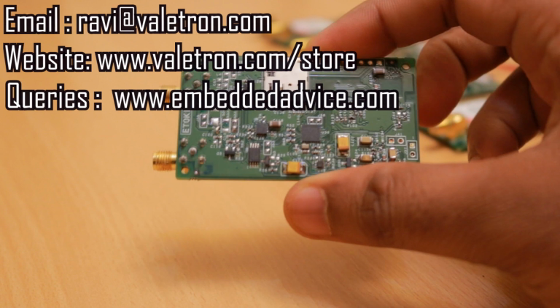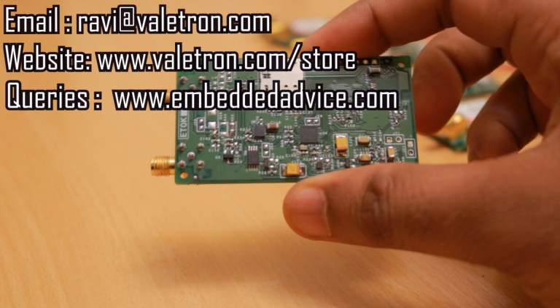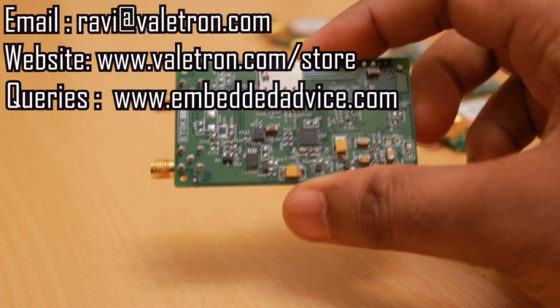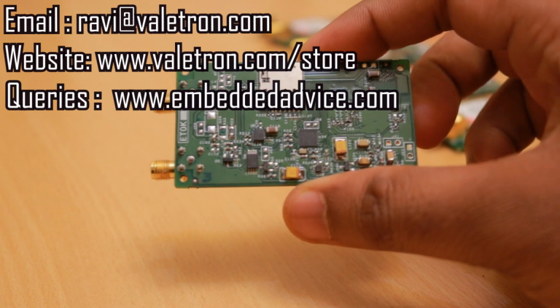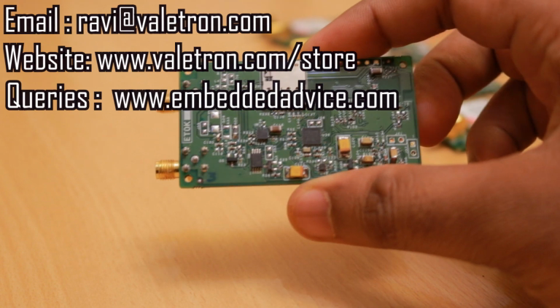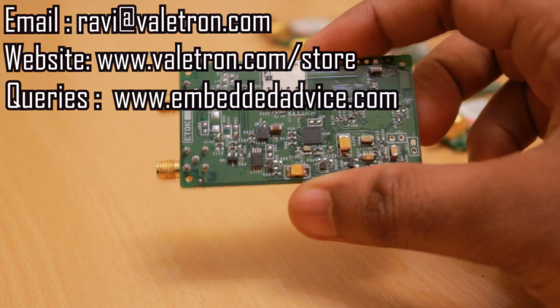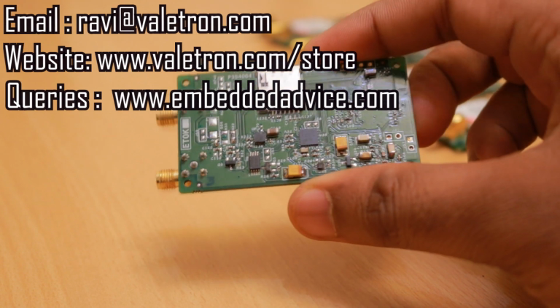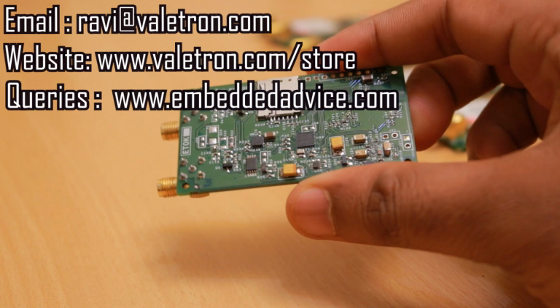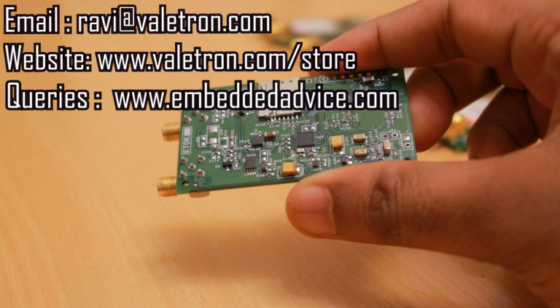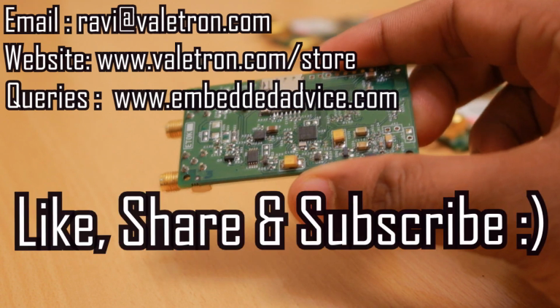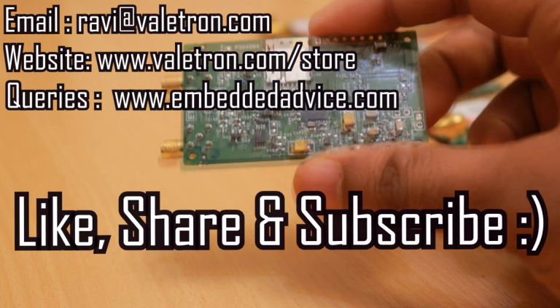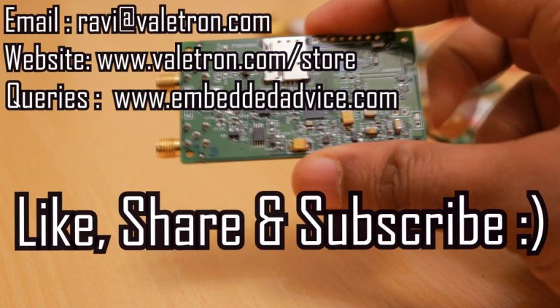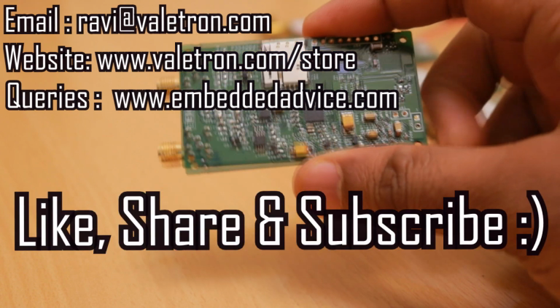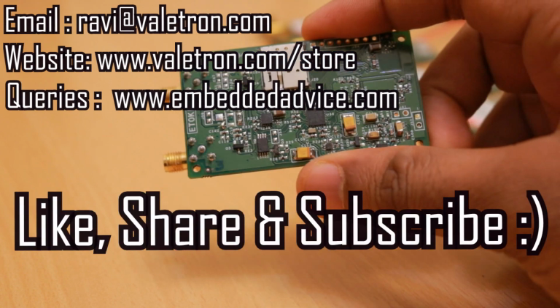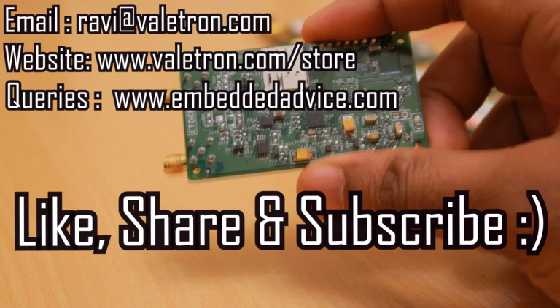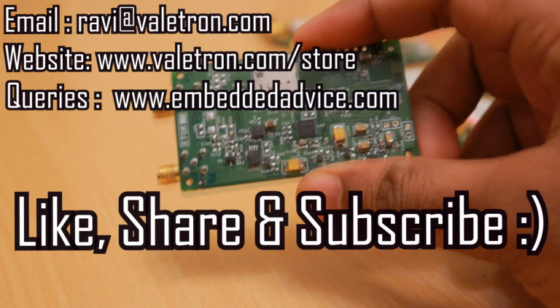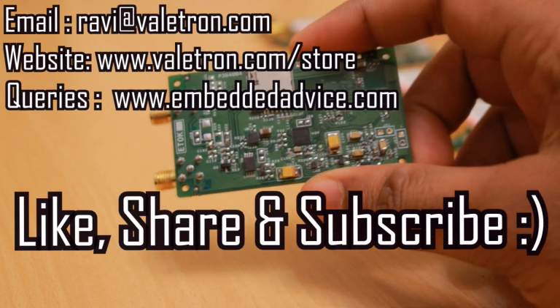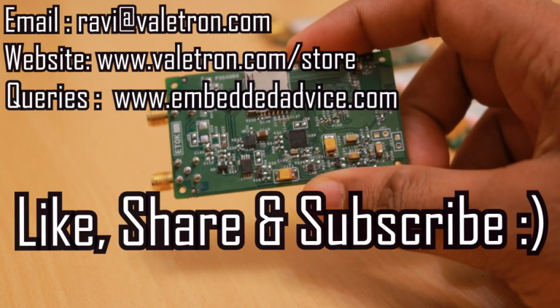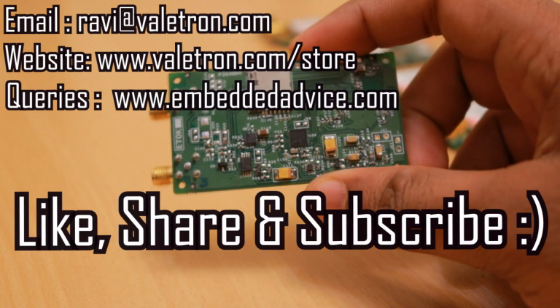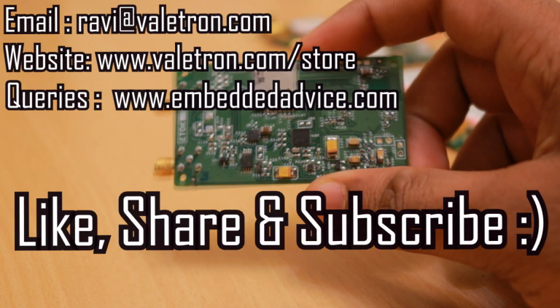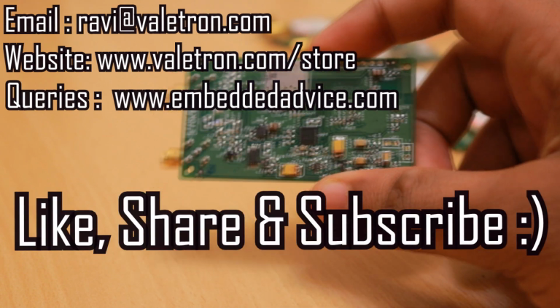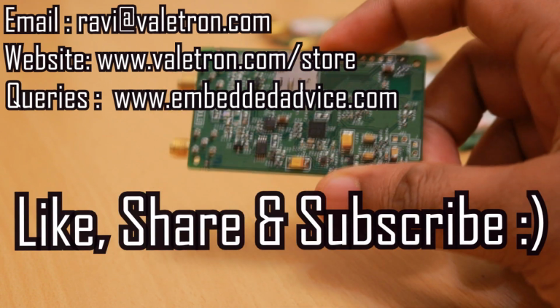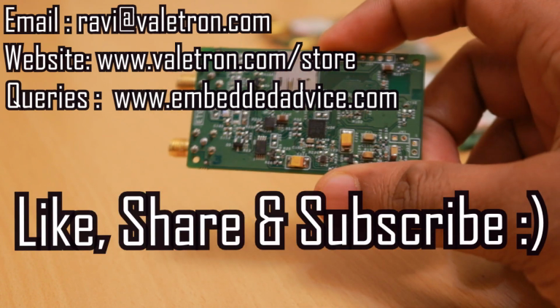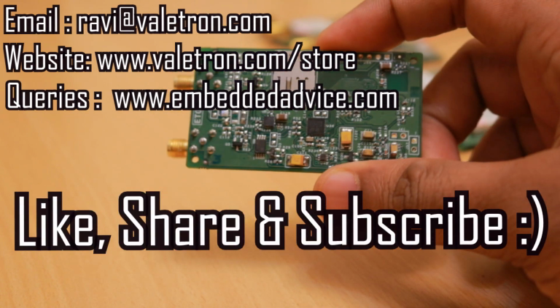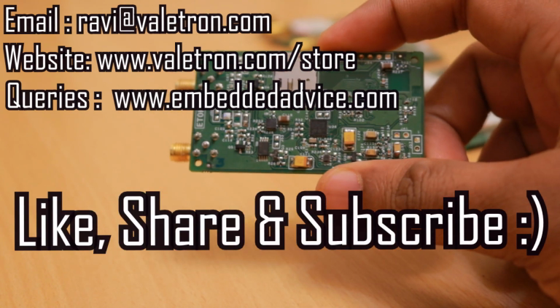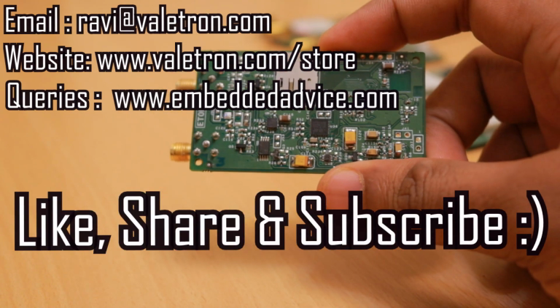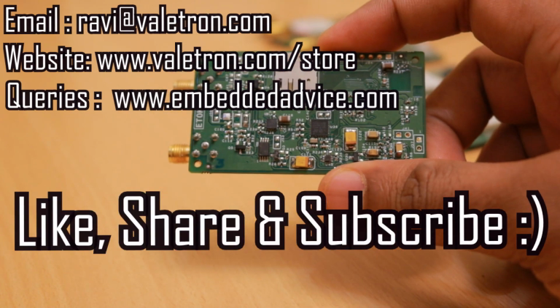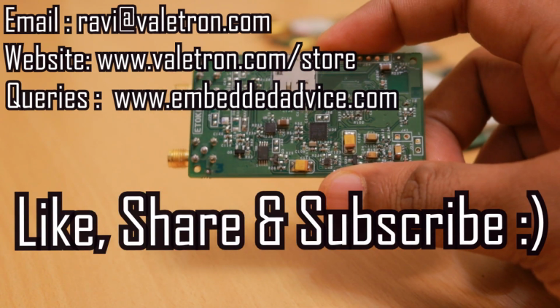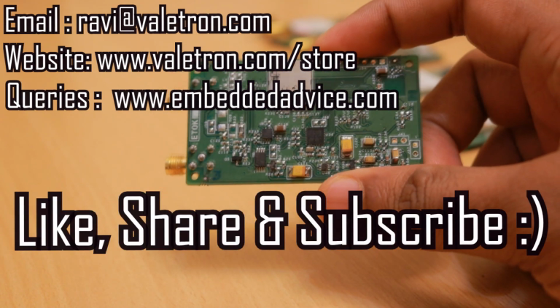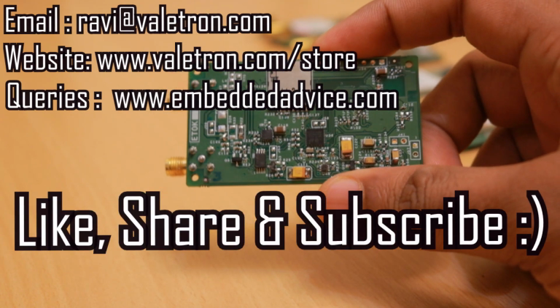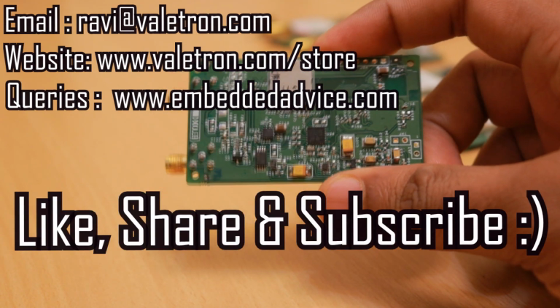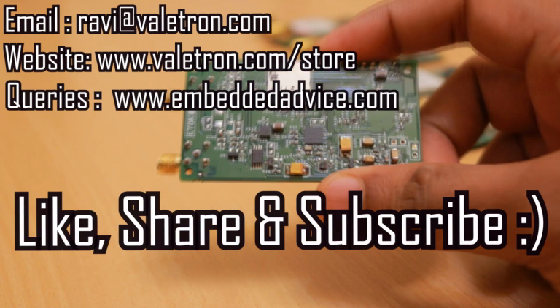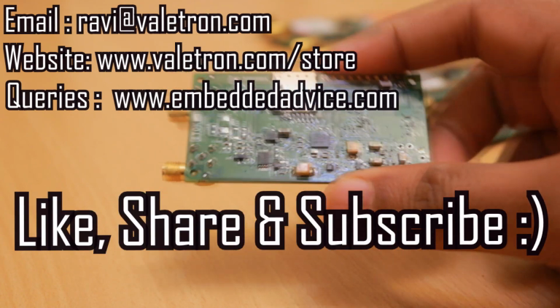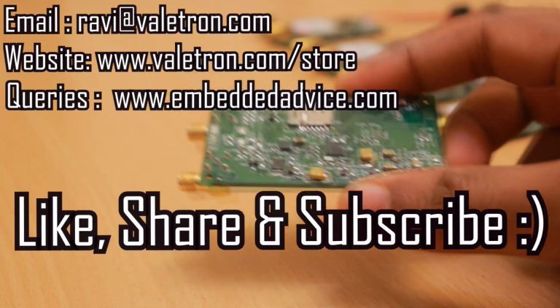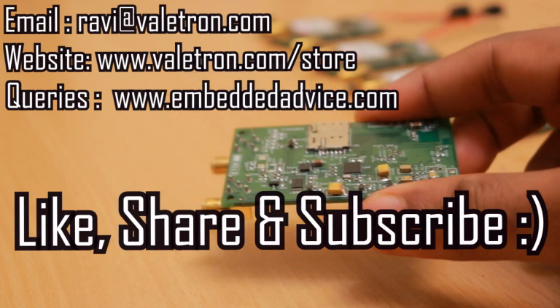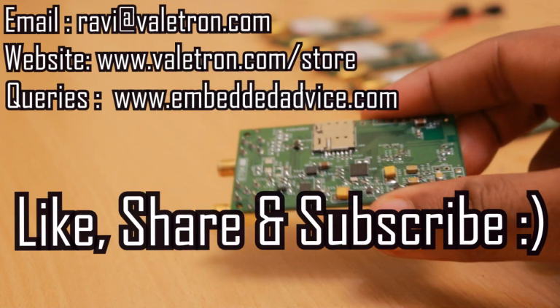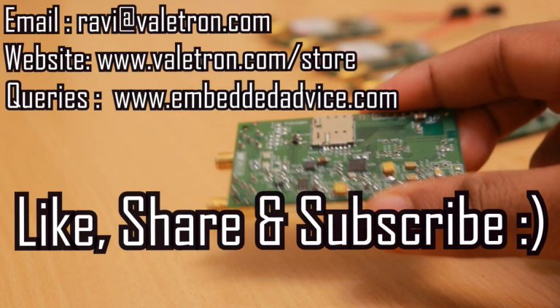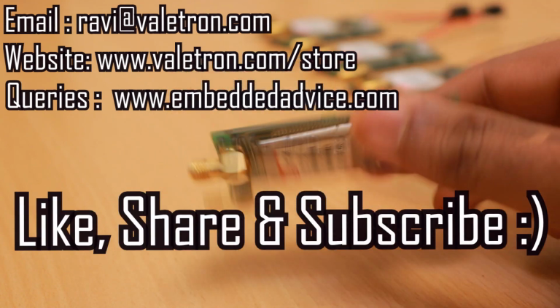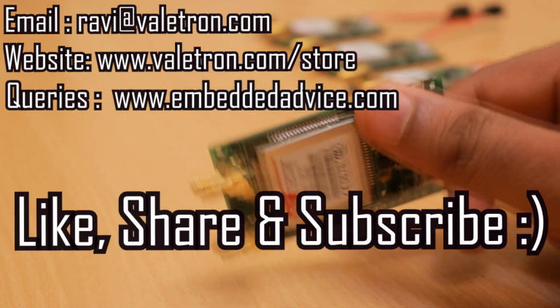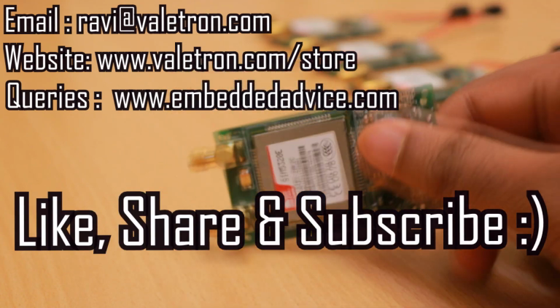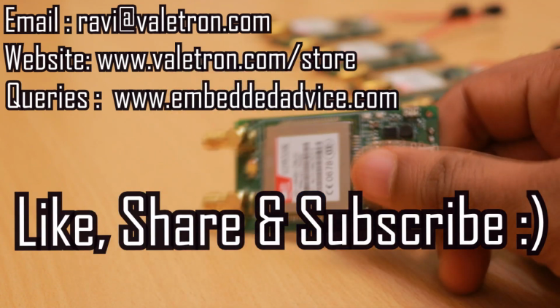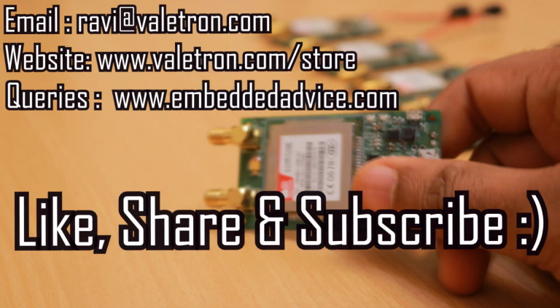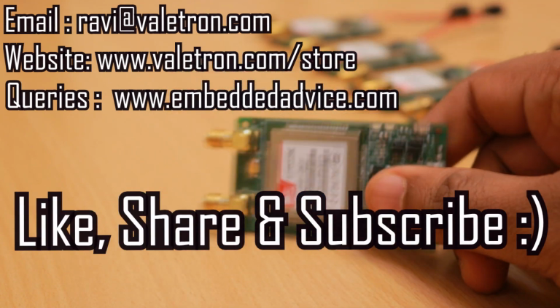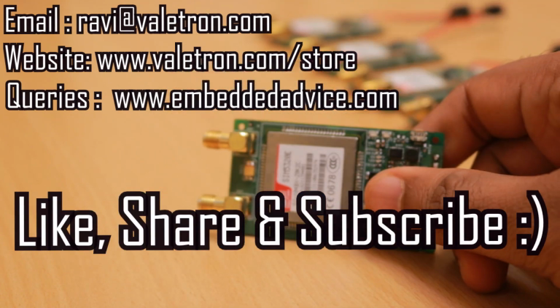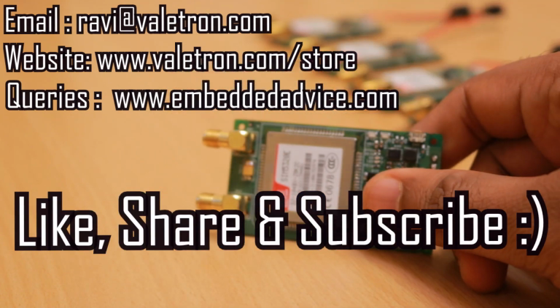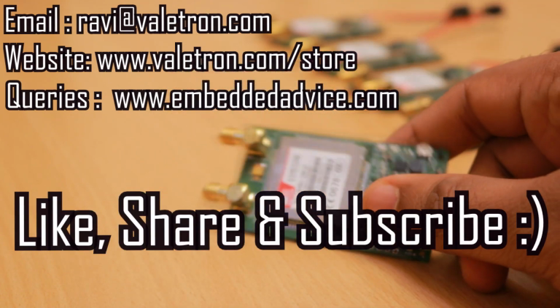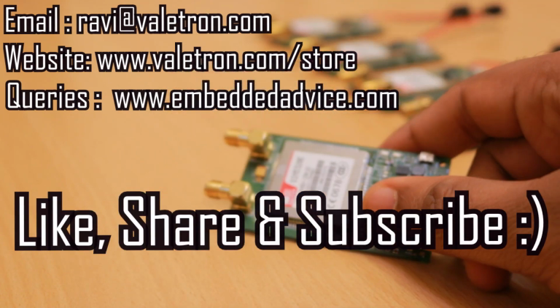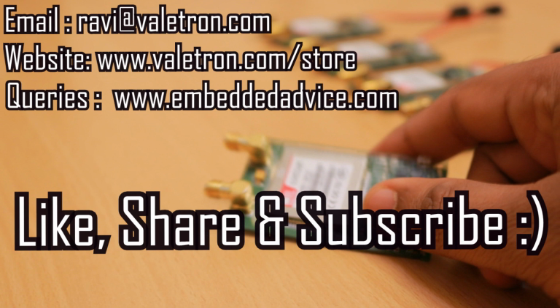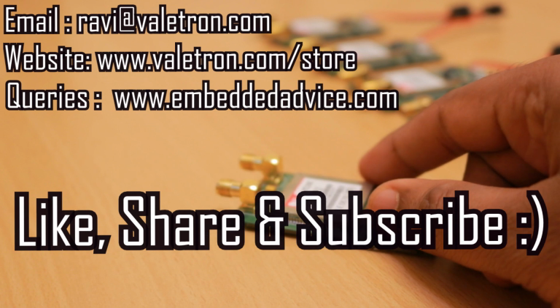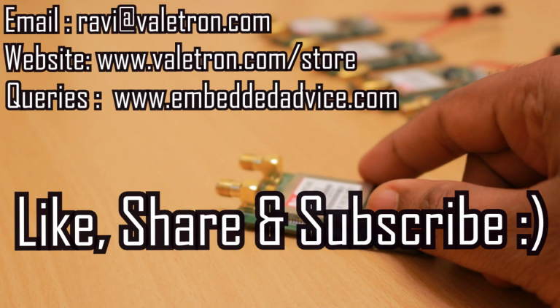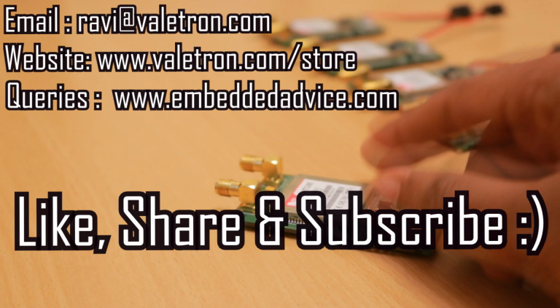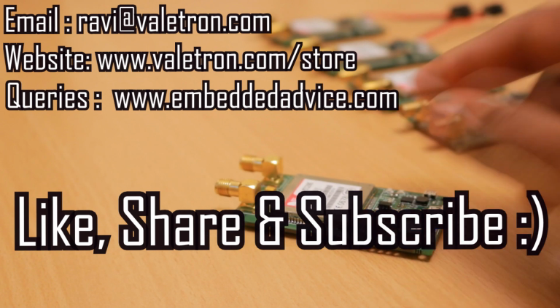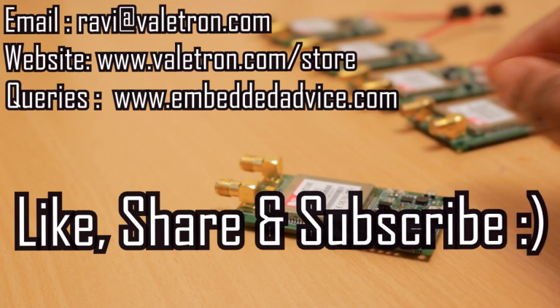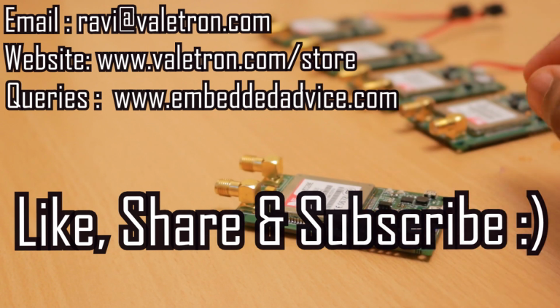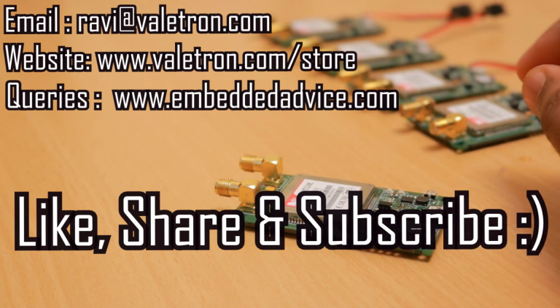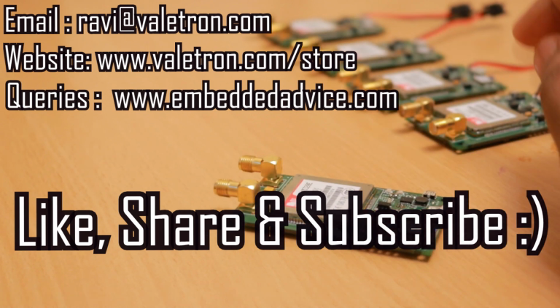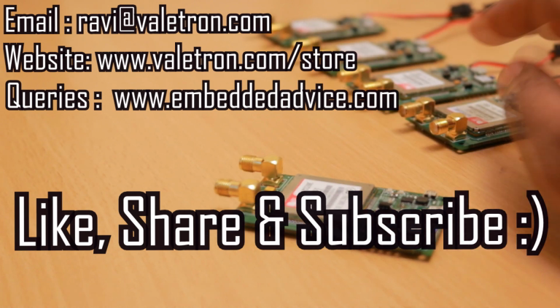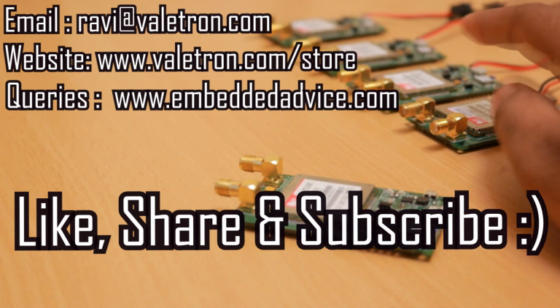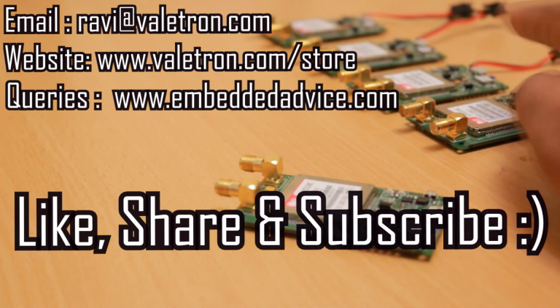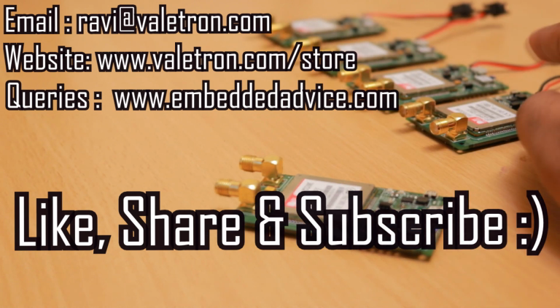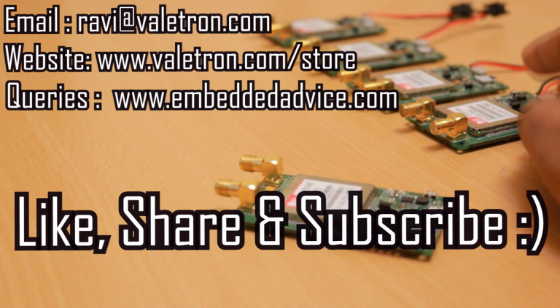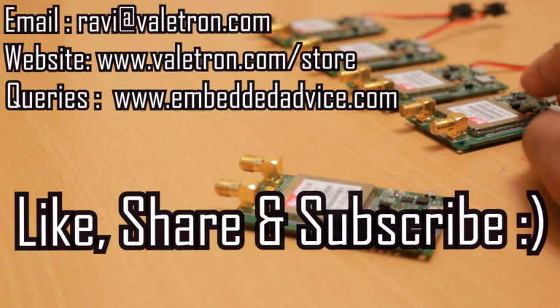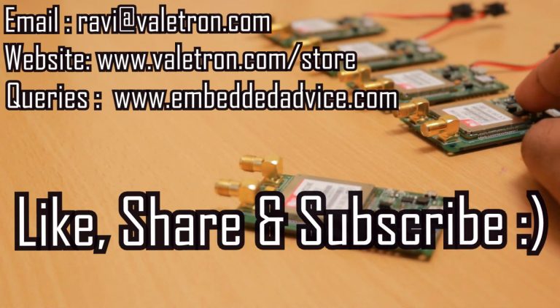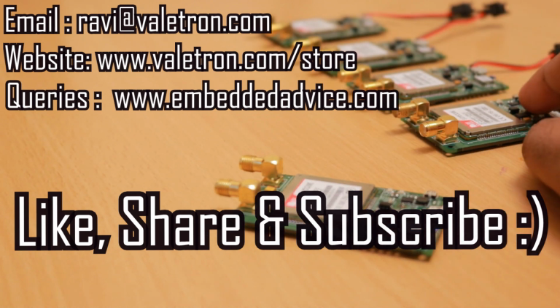That's all for now. If you like this video, hit the like button, share with your friends, and subscribe to my channel for more such content. Thank you for watching.